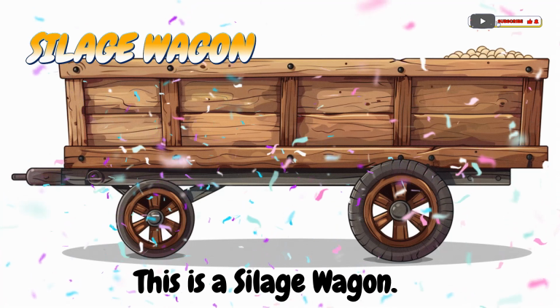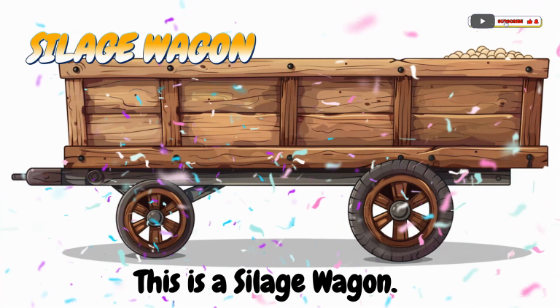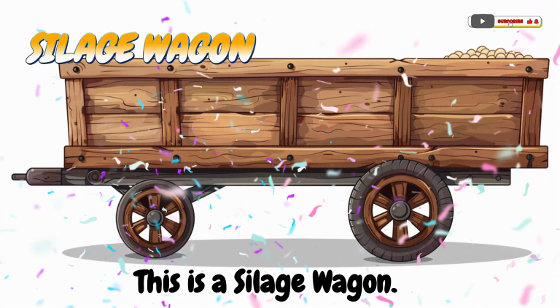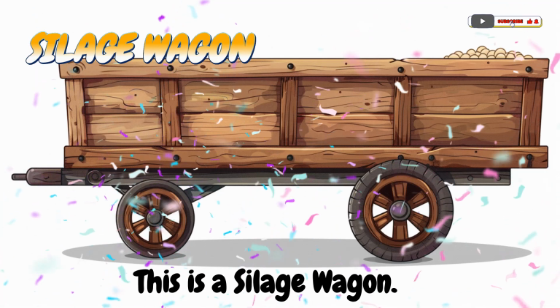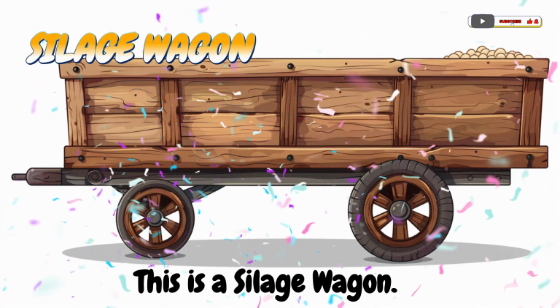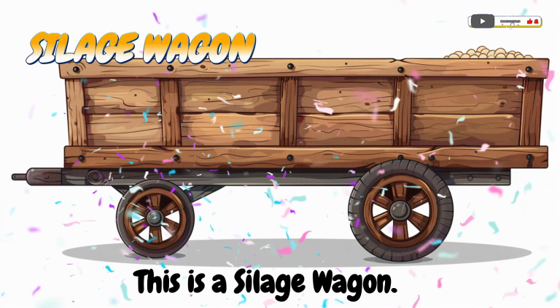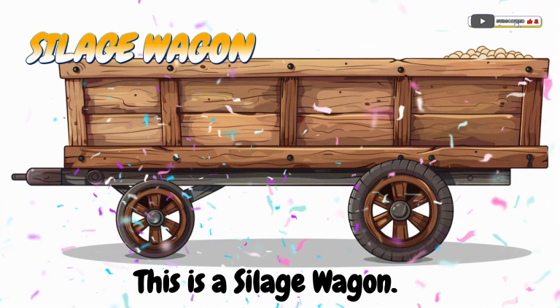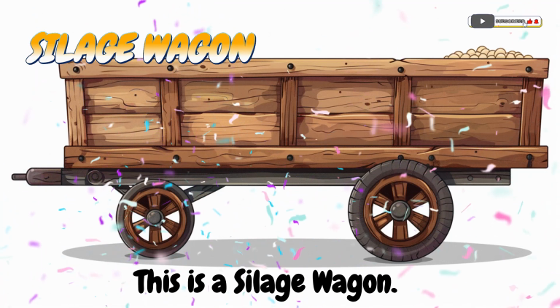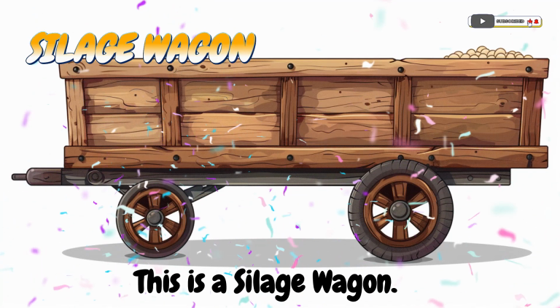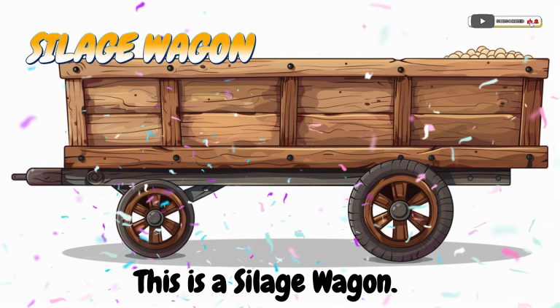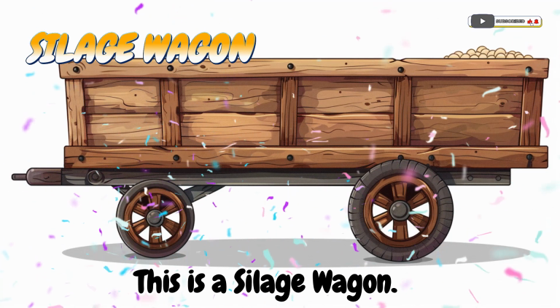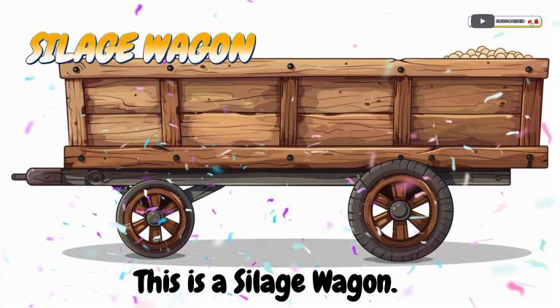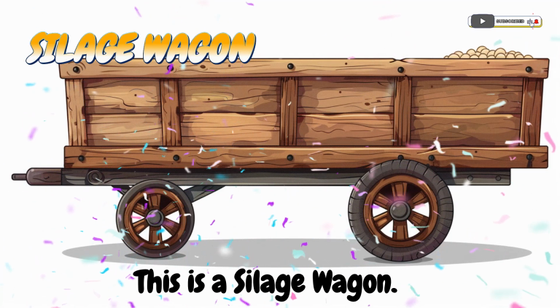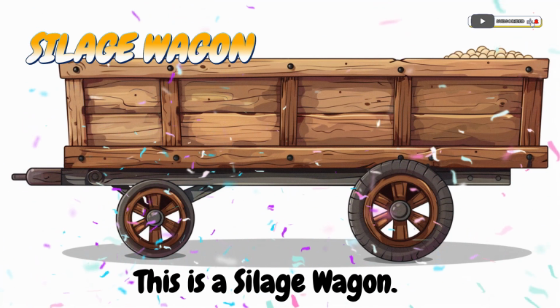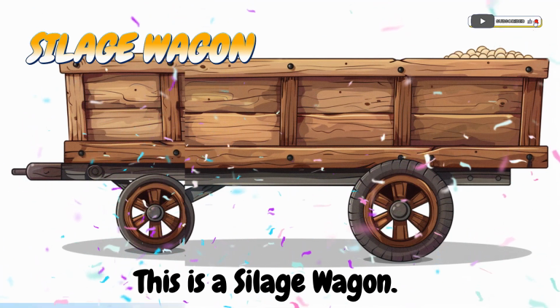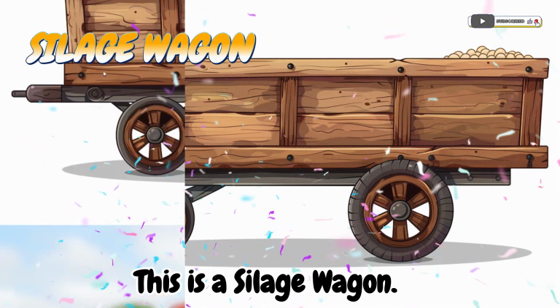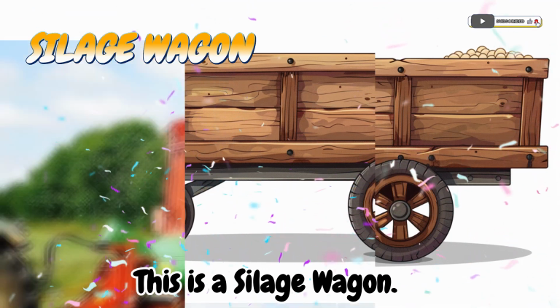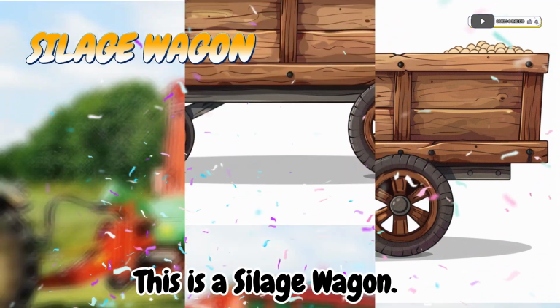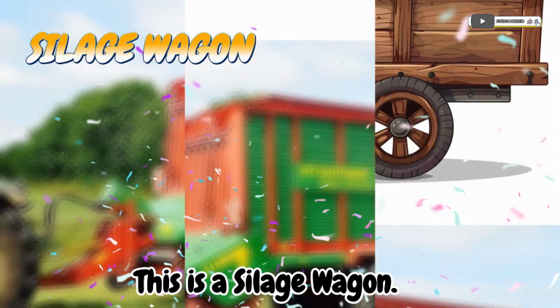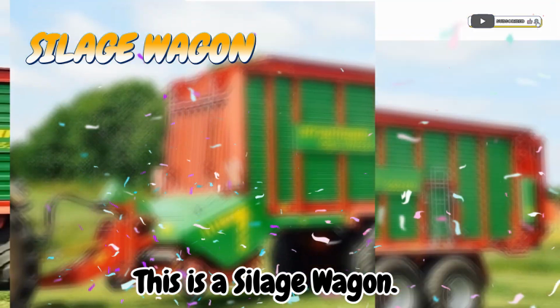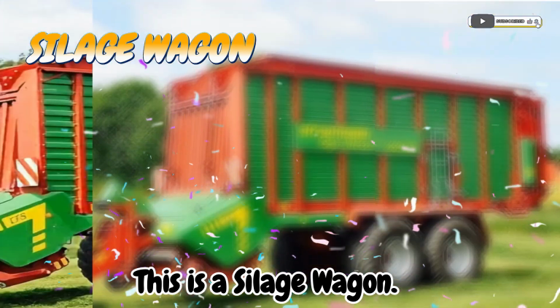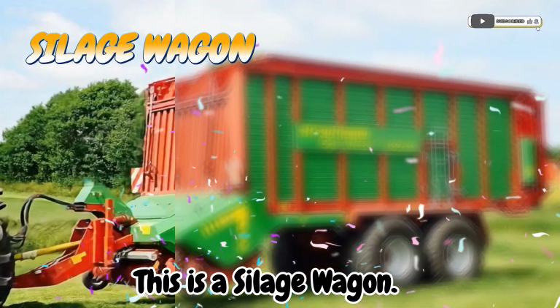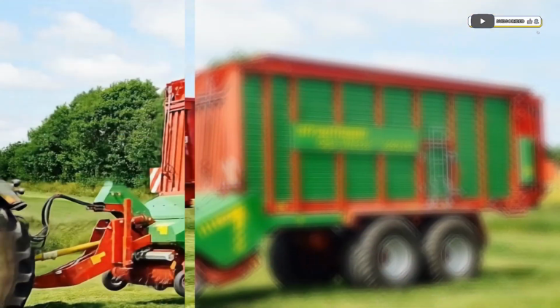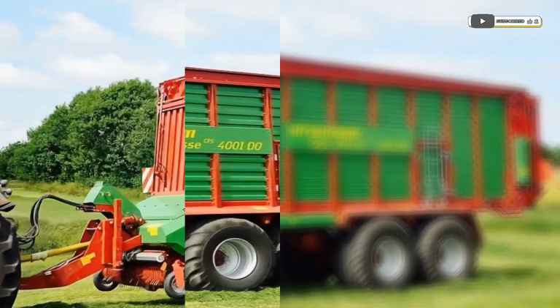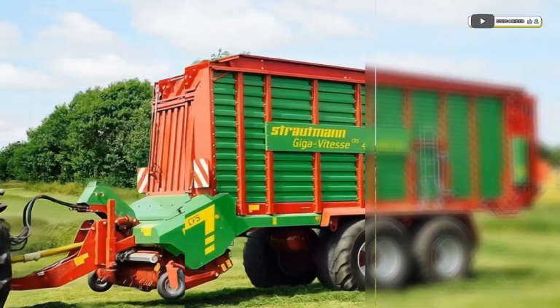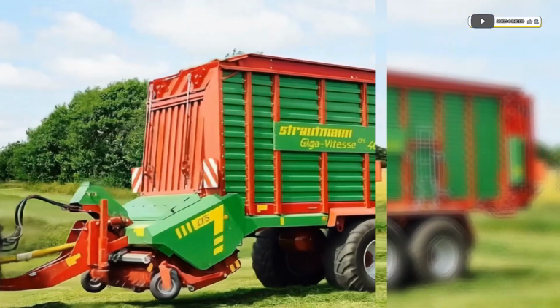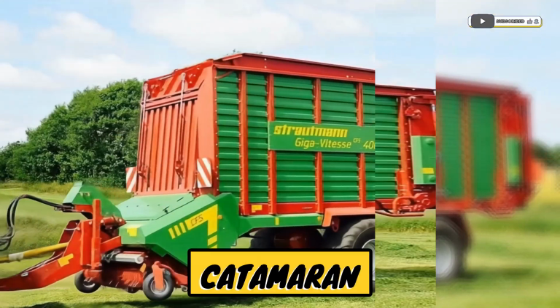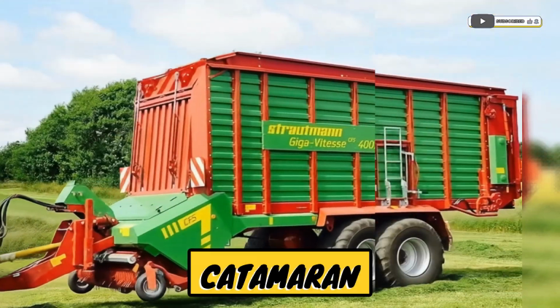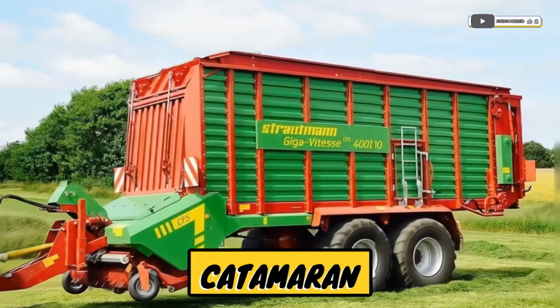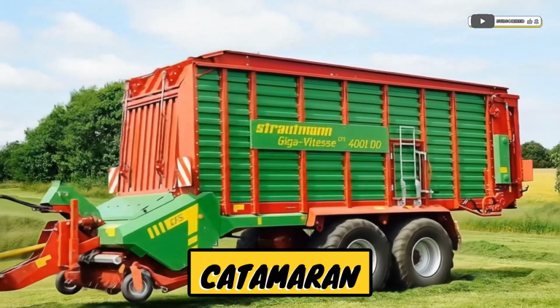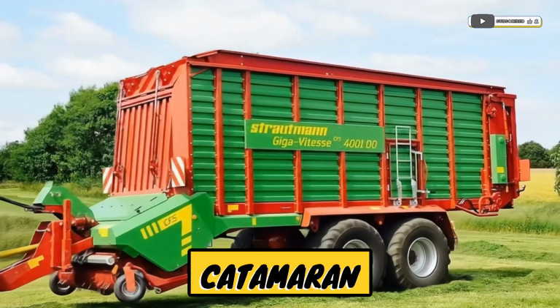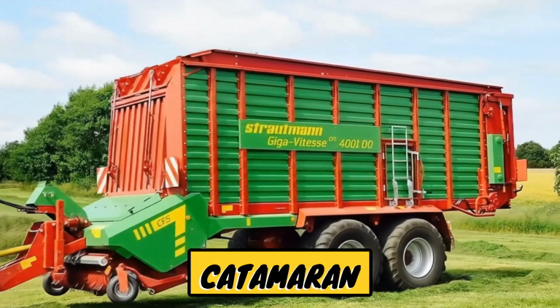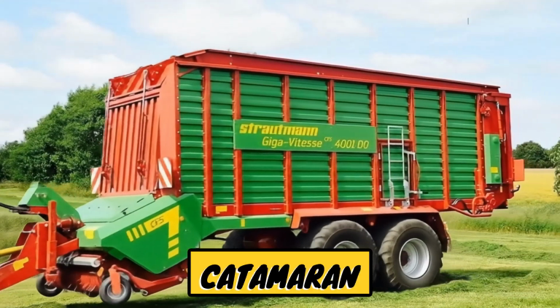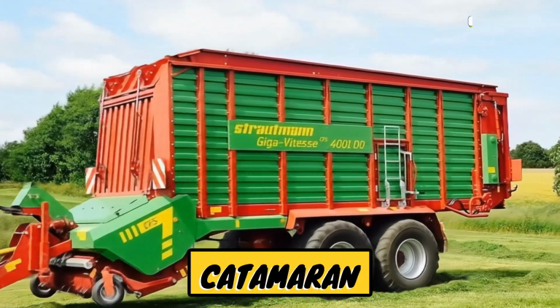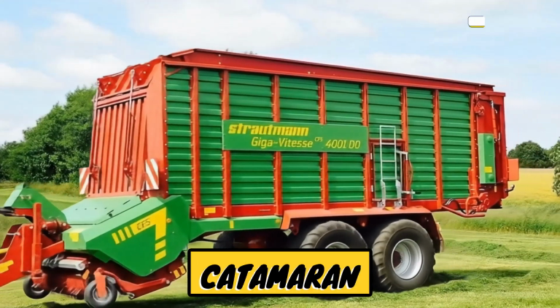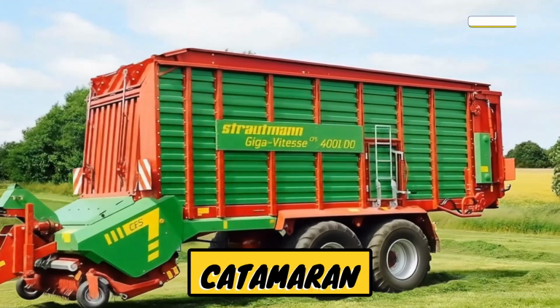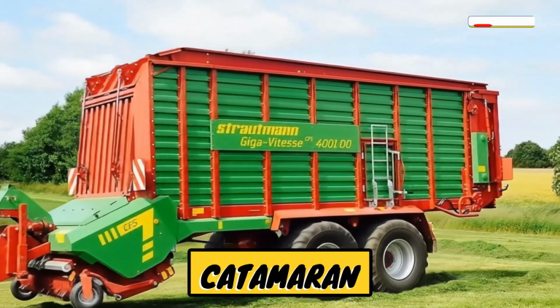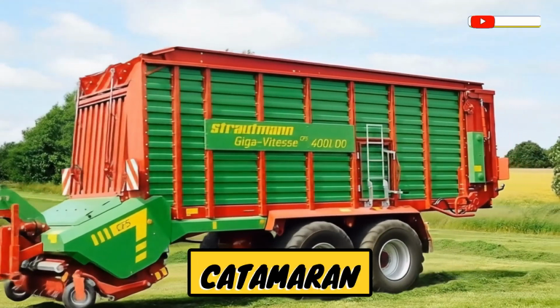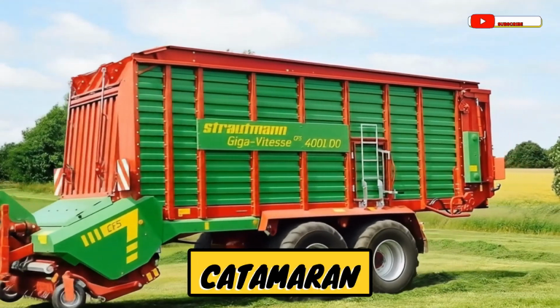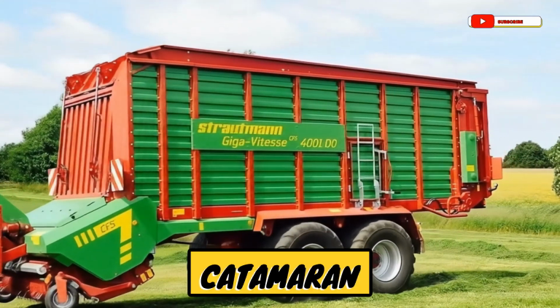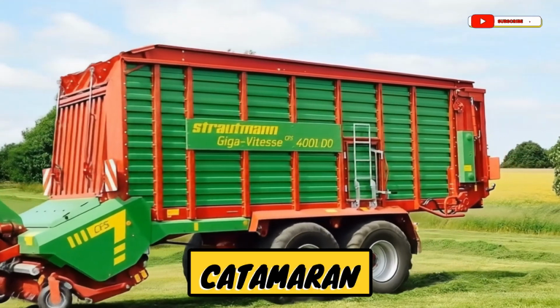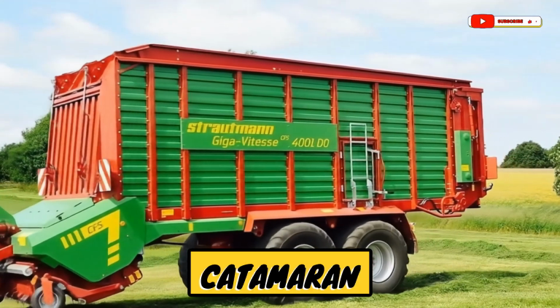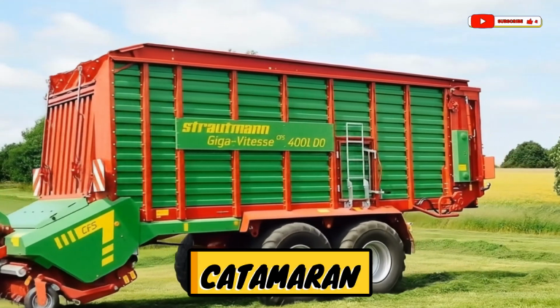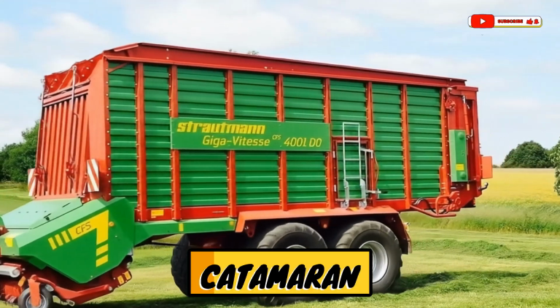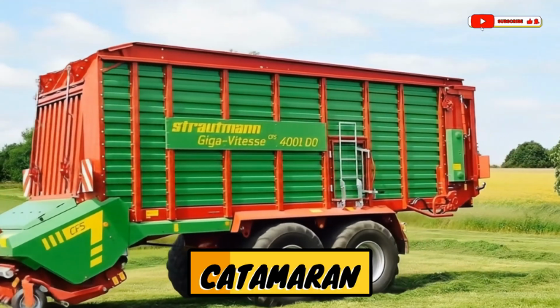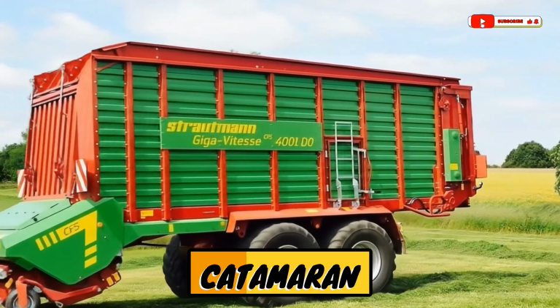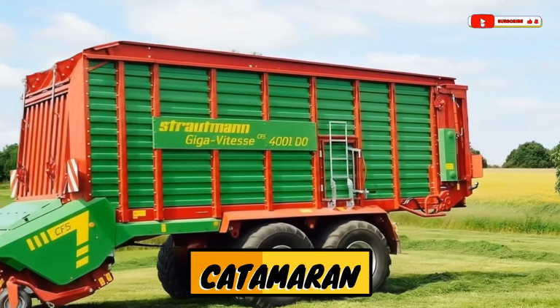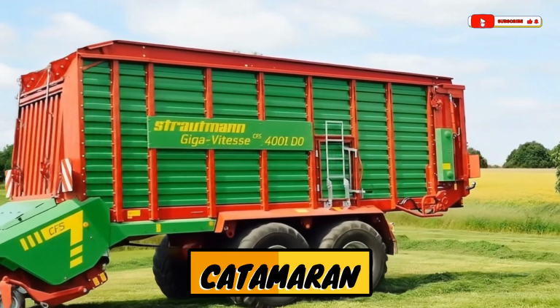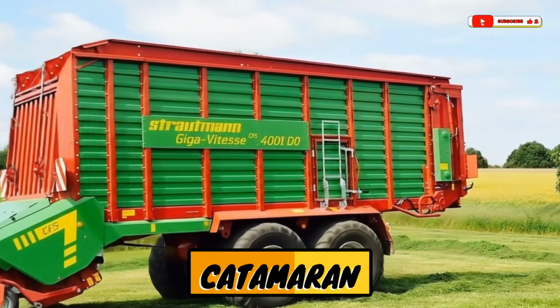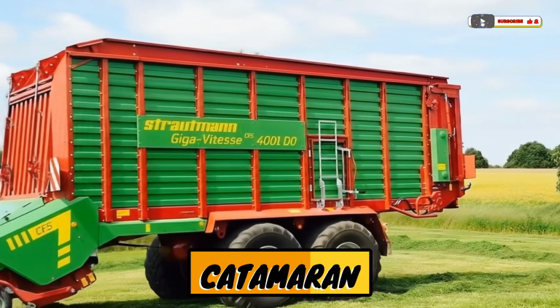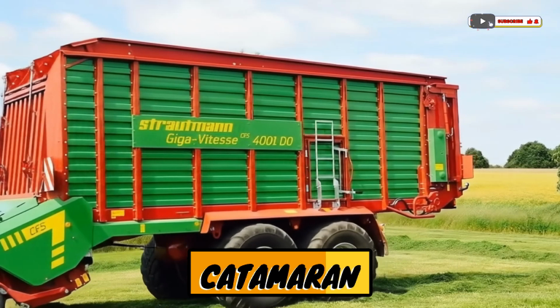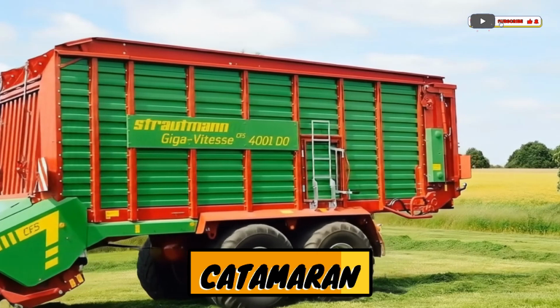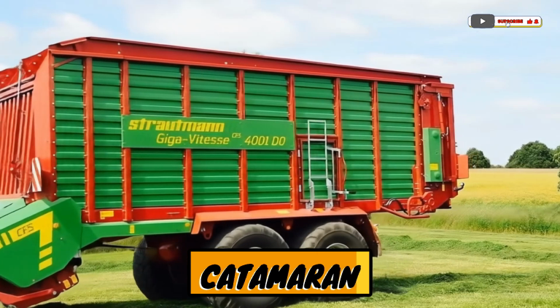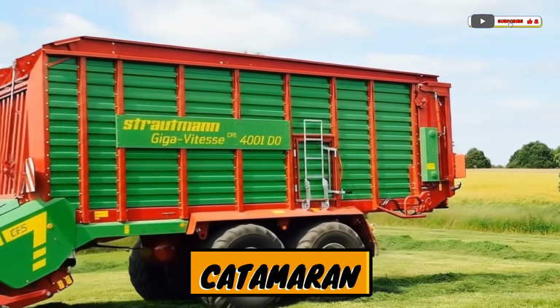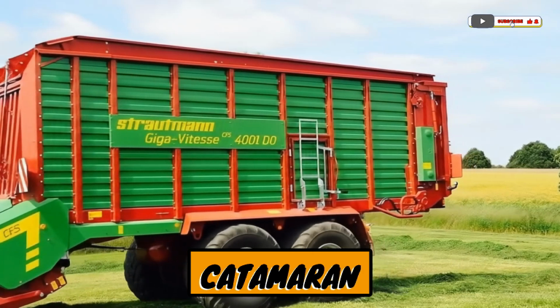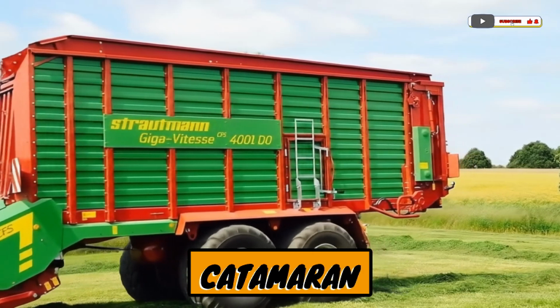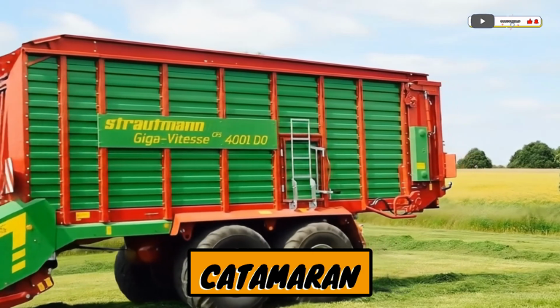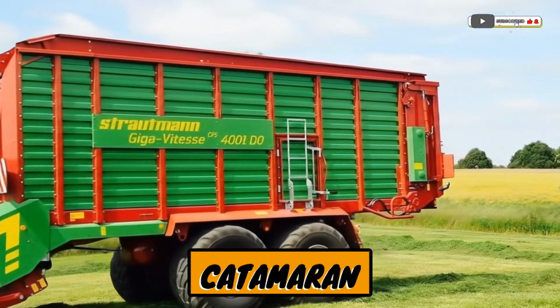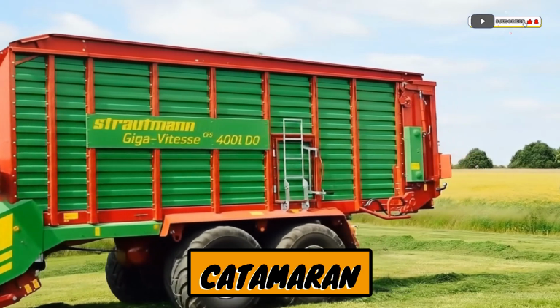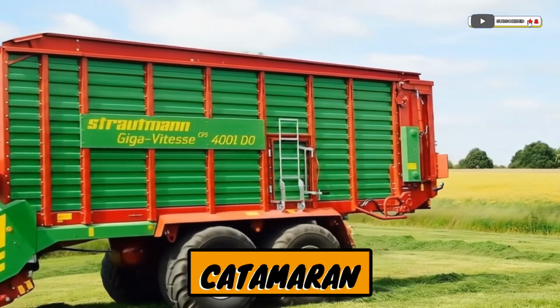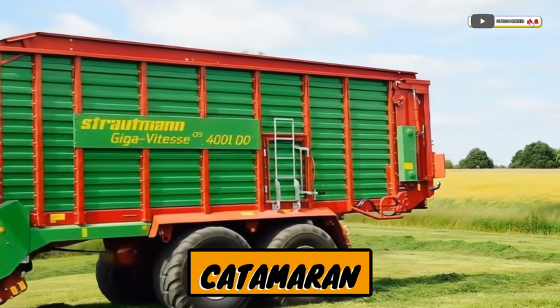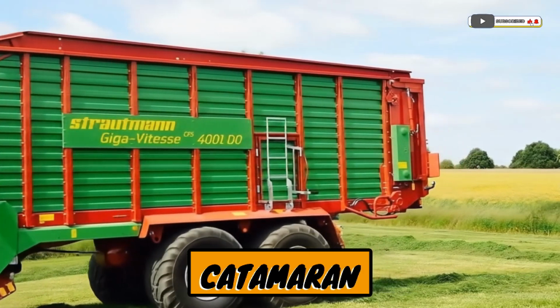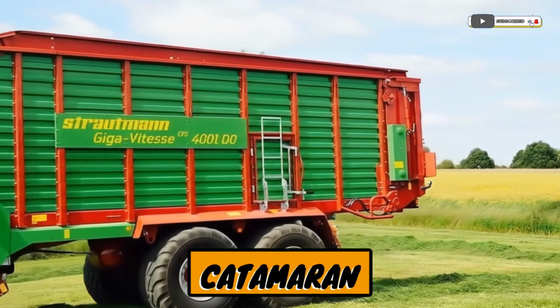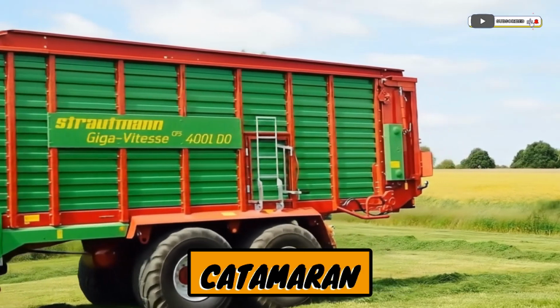This is a silage wagon! A wagon that carries and stores chopped plants for animal food.